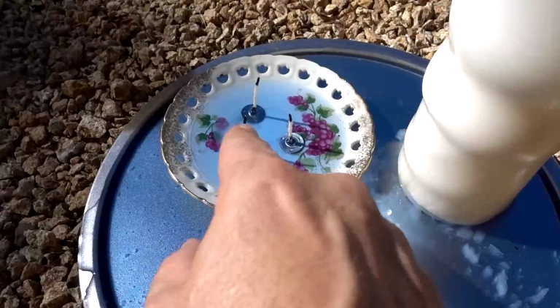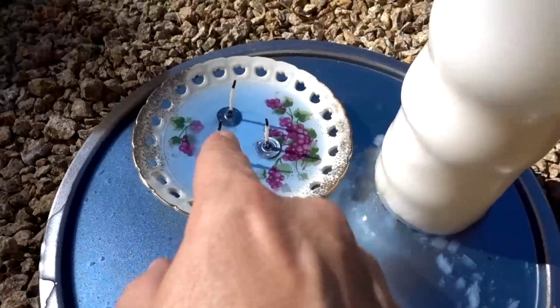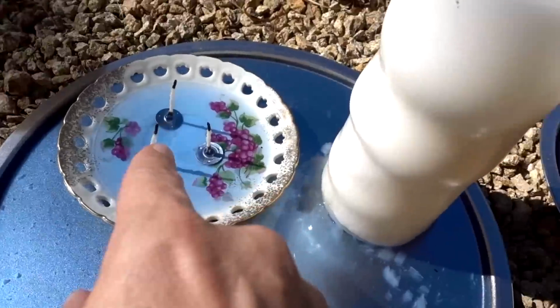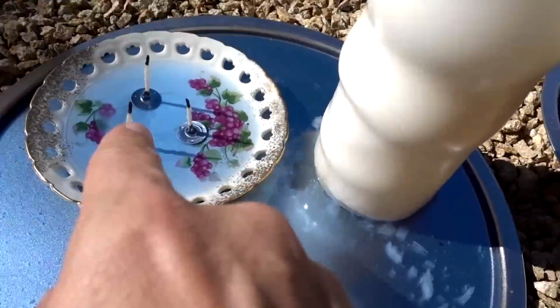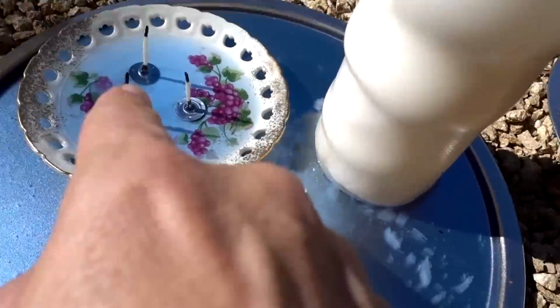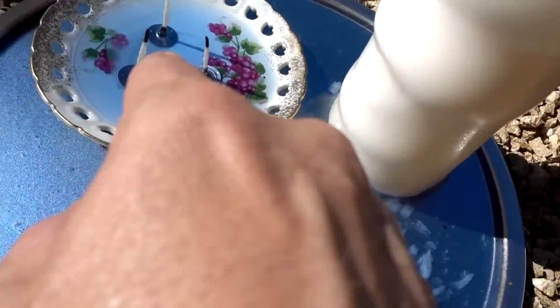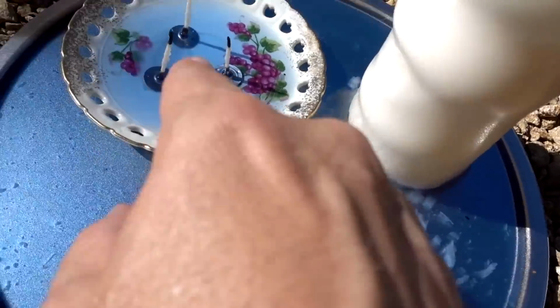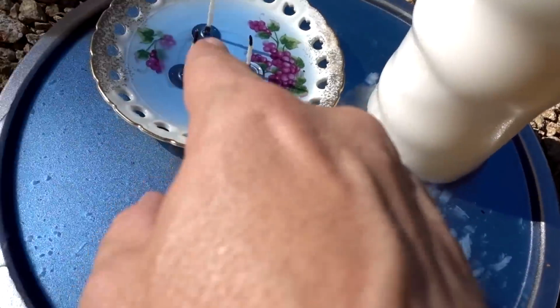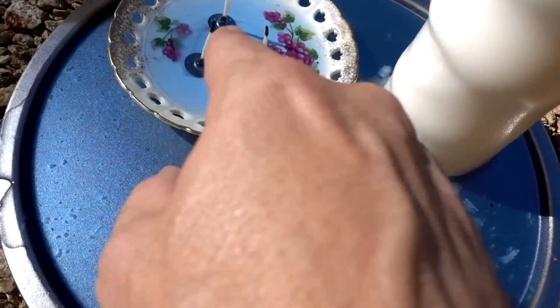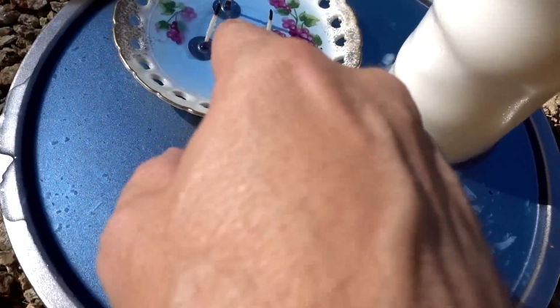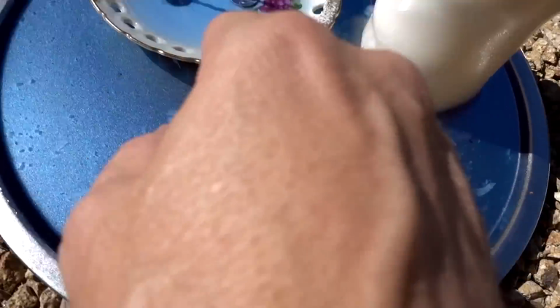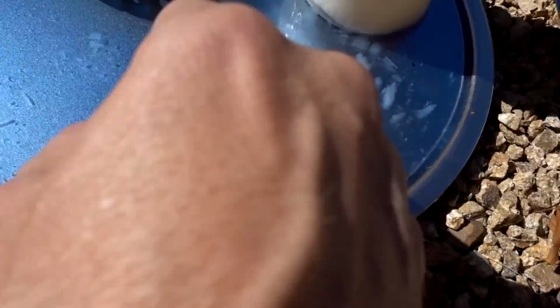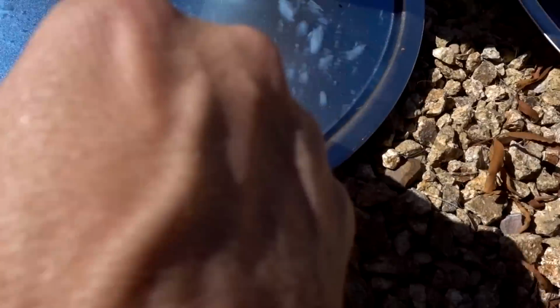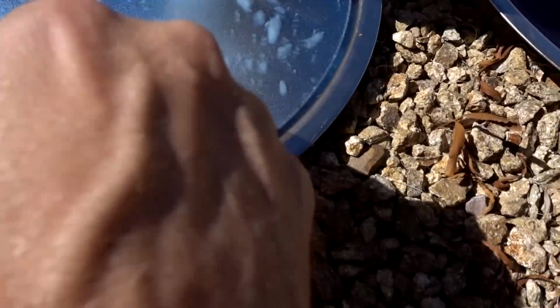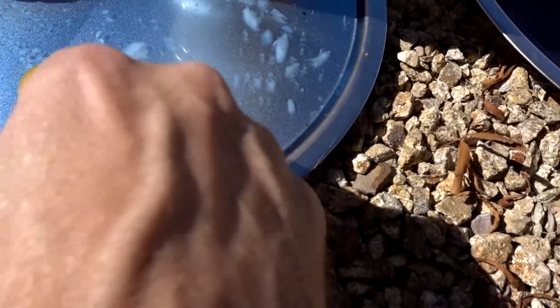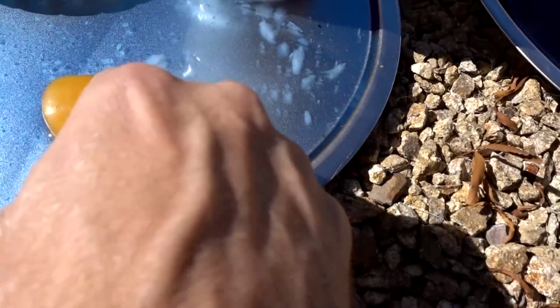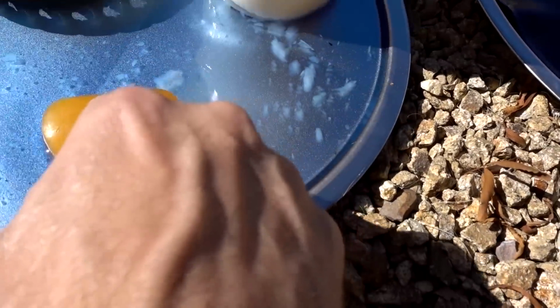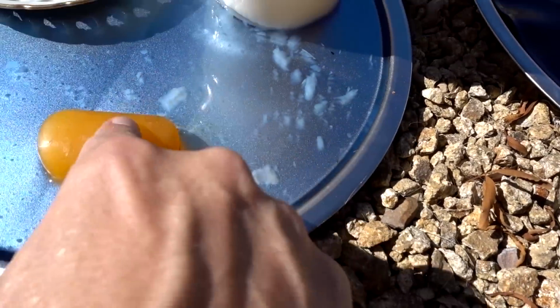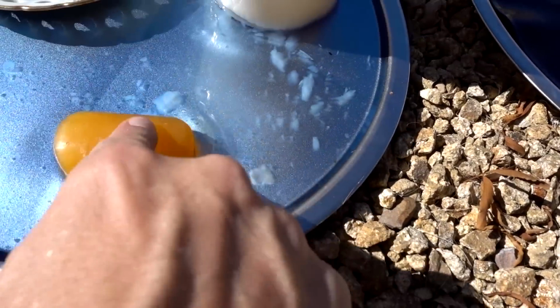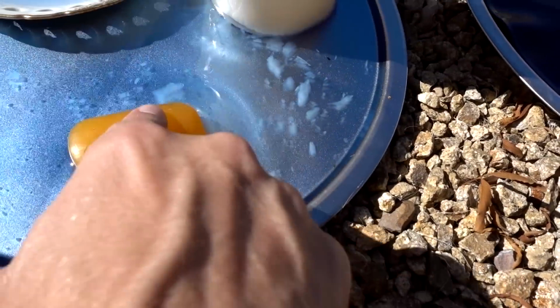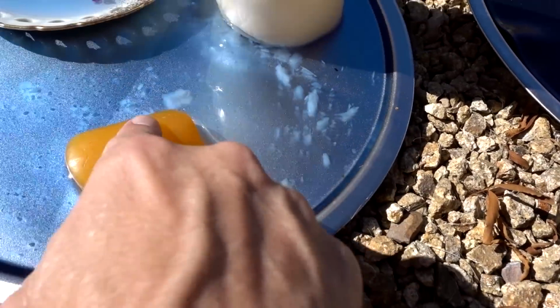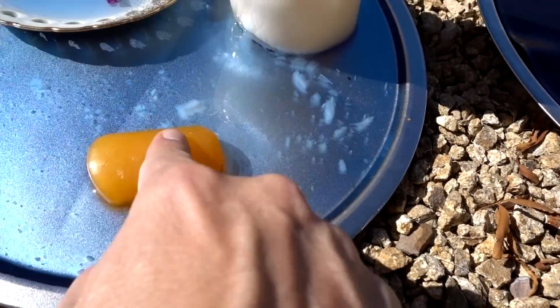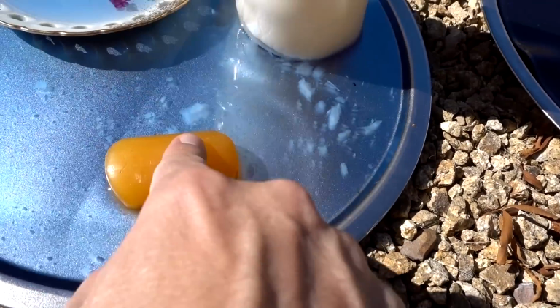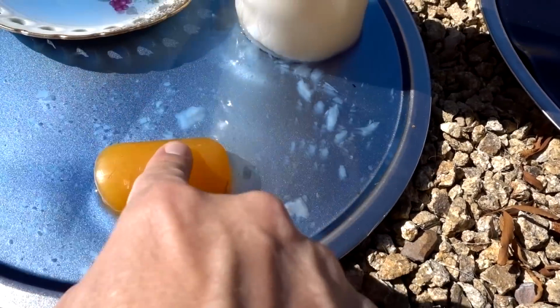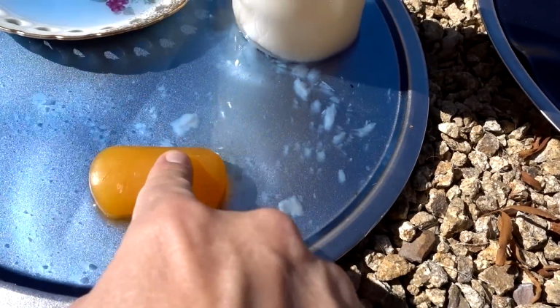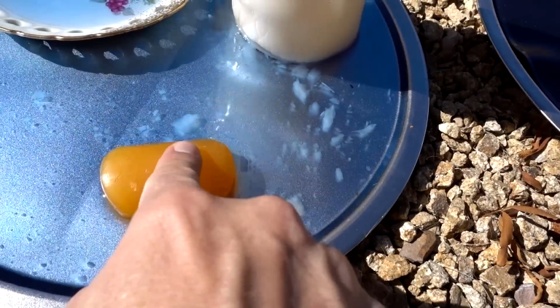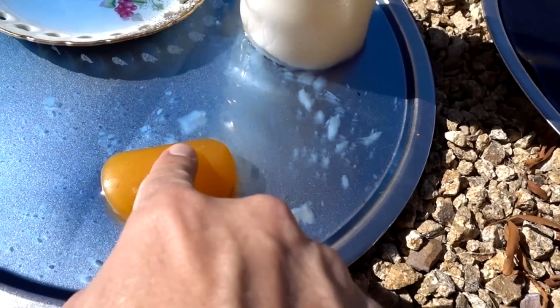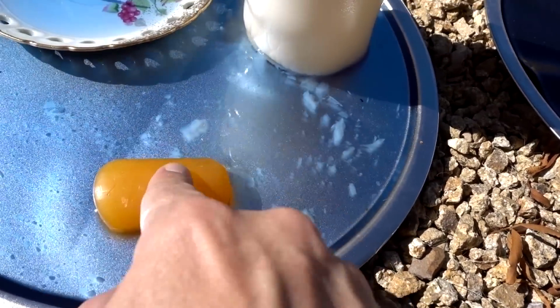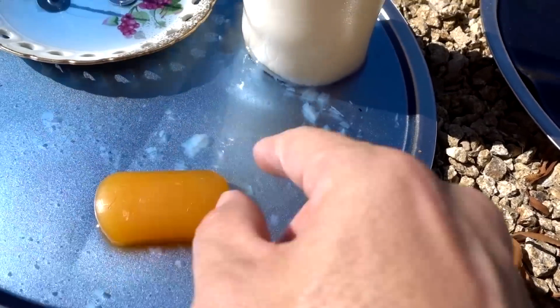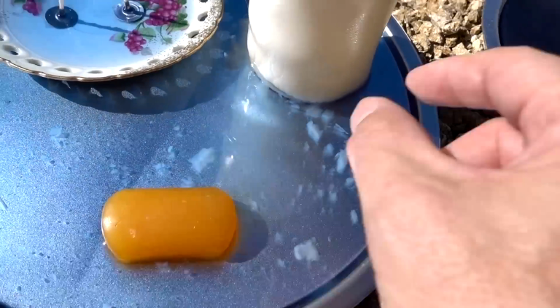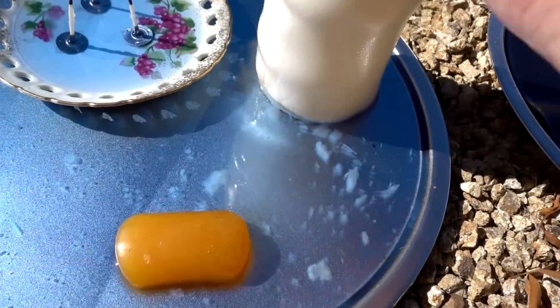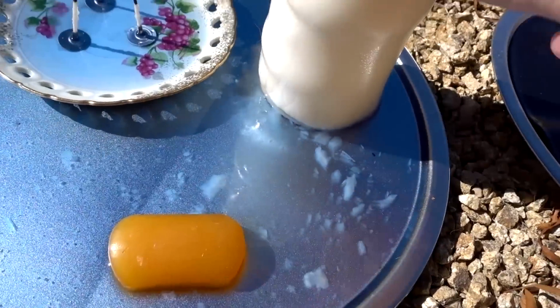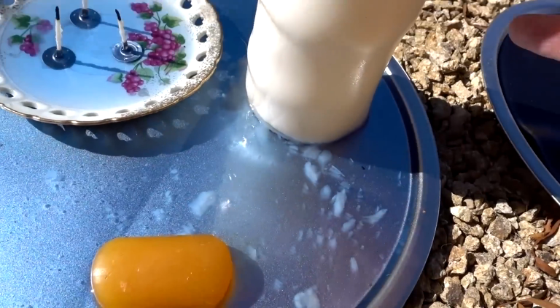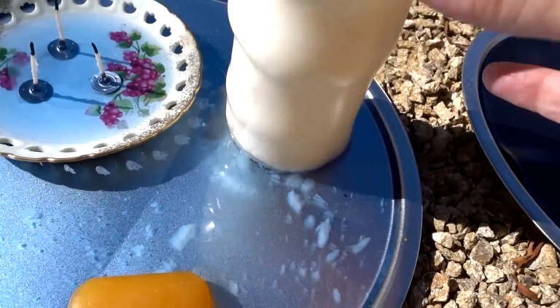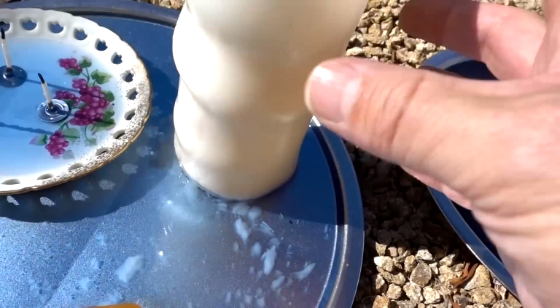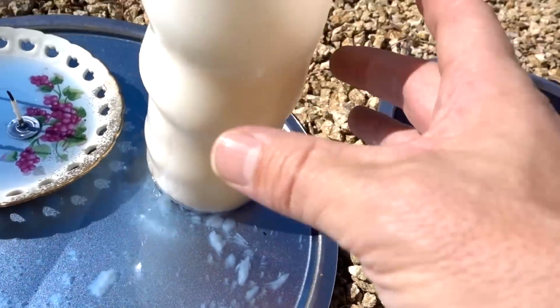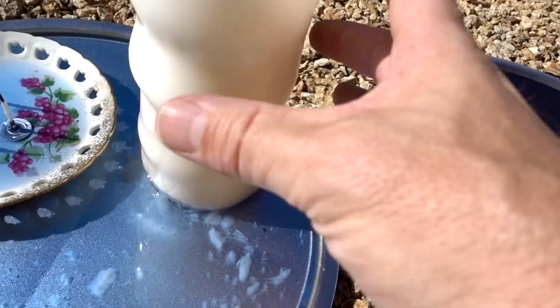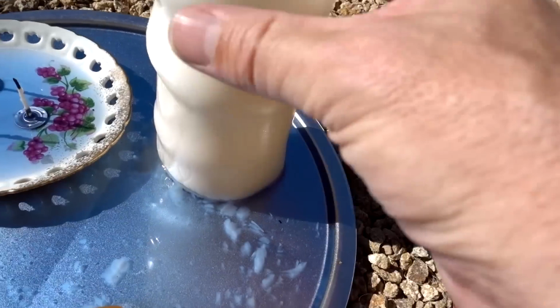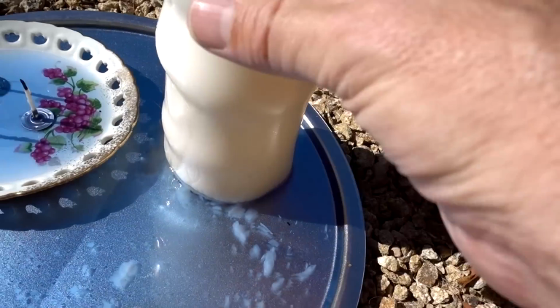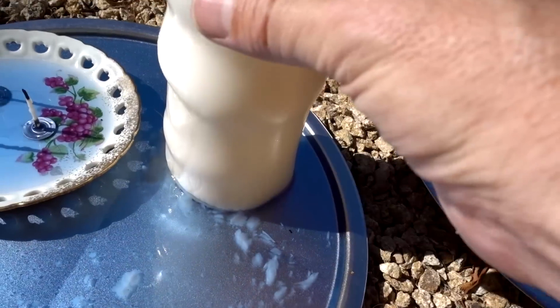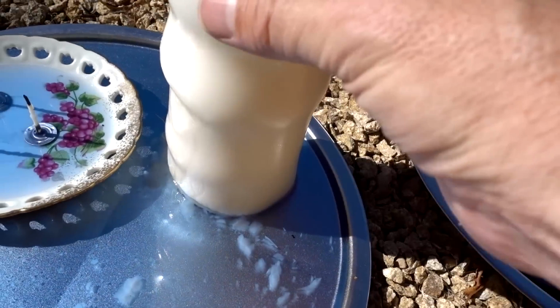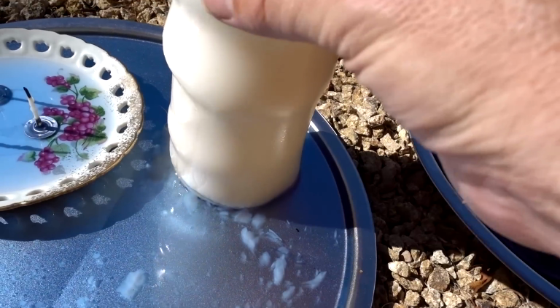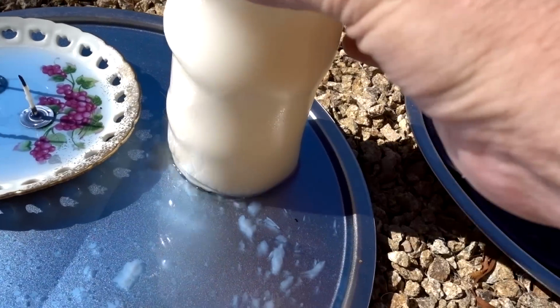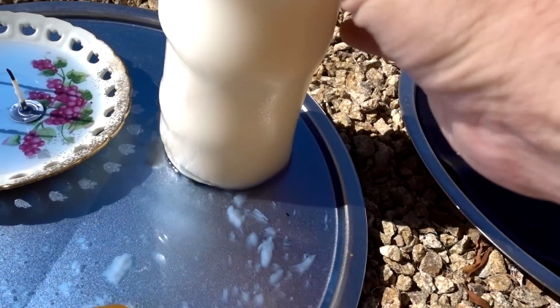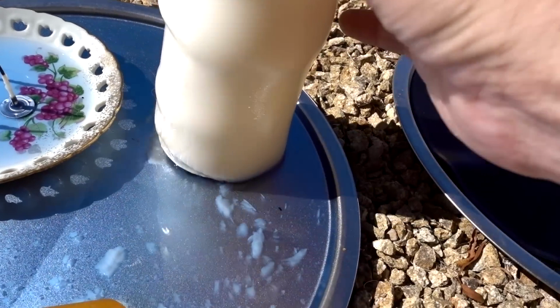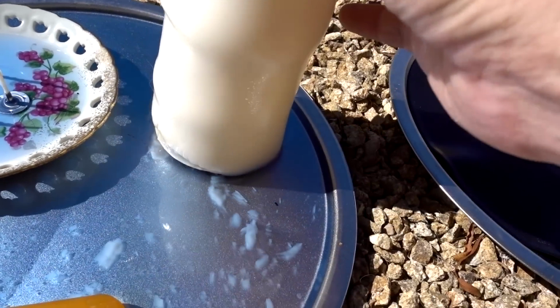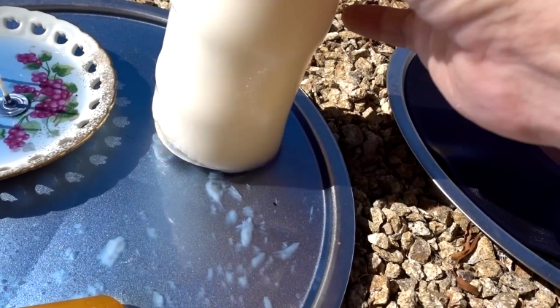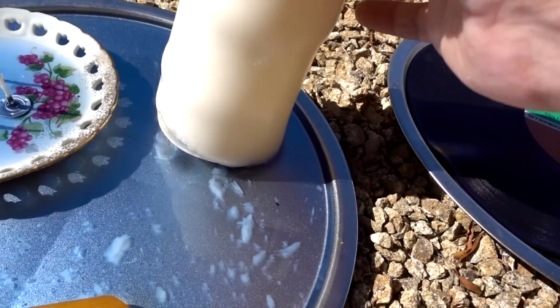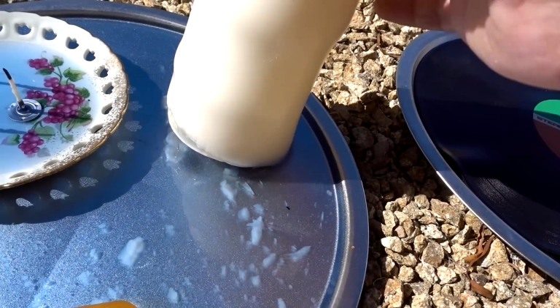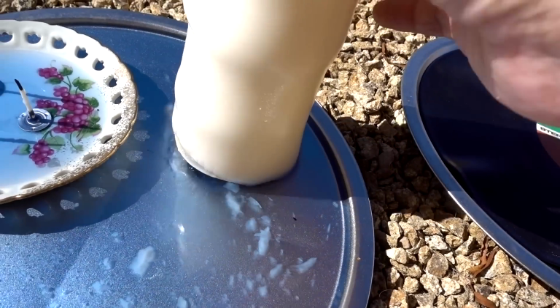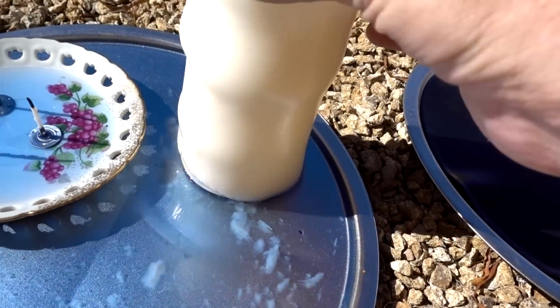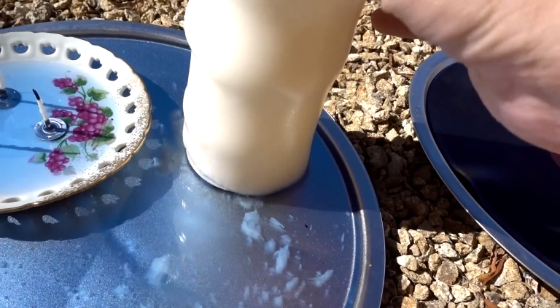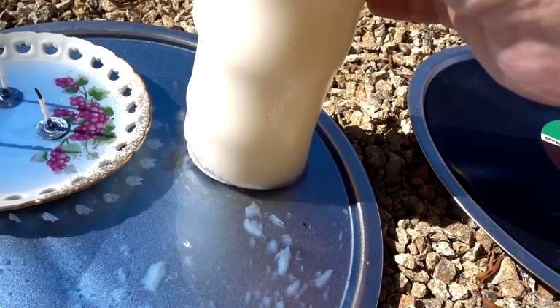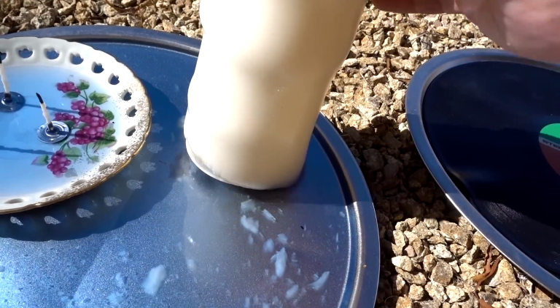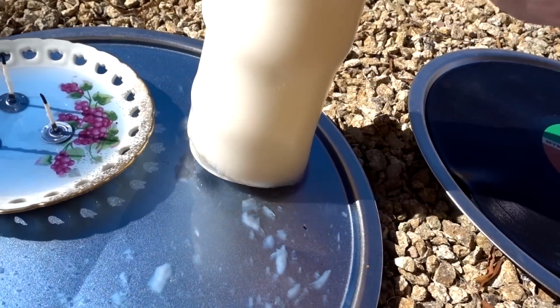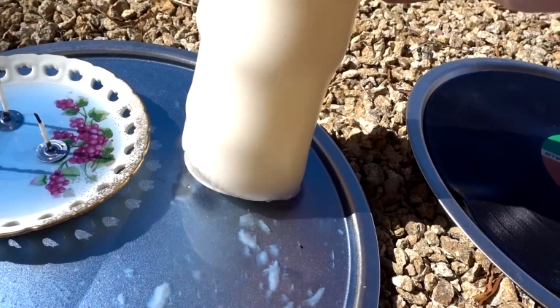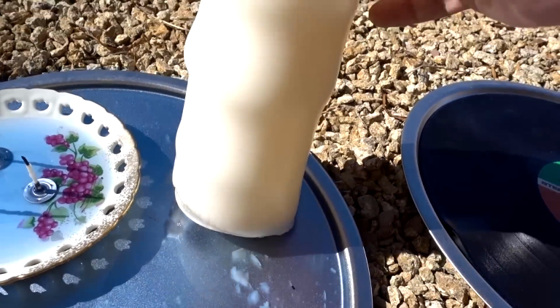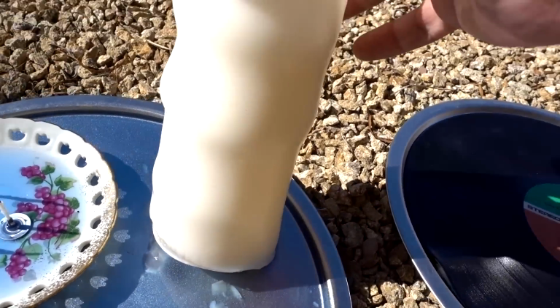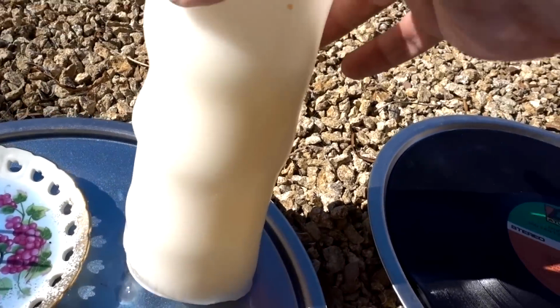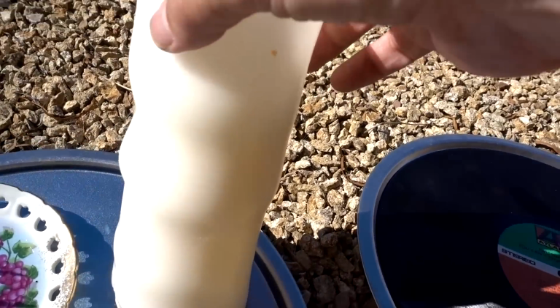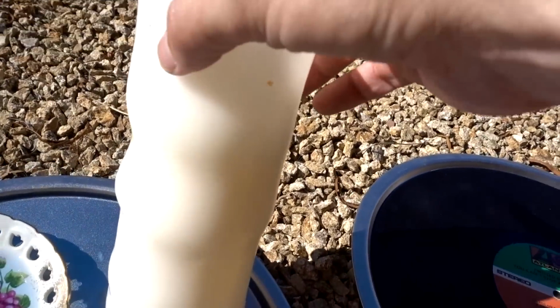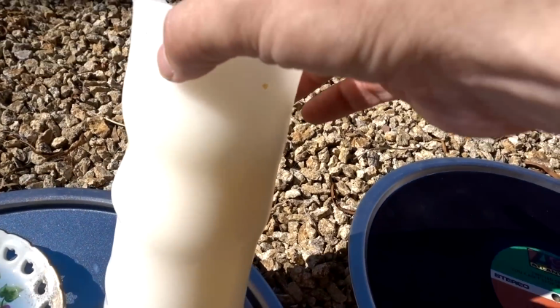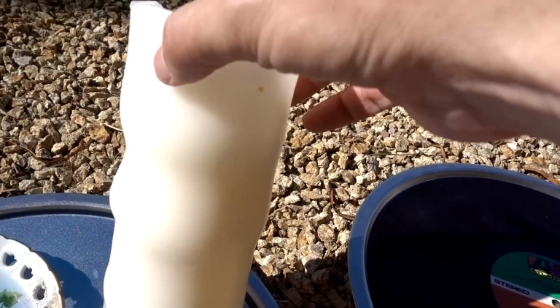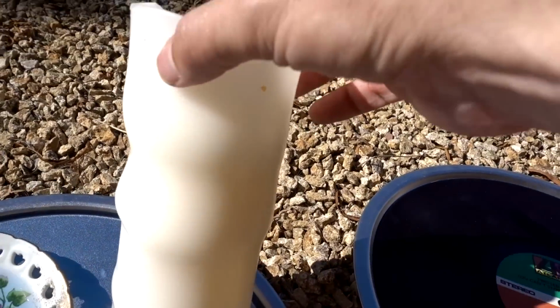The real candle has completely melted and the bar of soap is sitting in the wax.